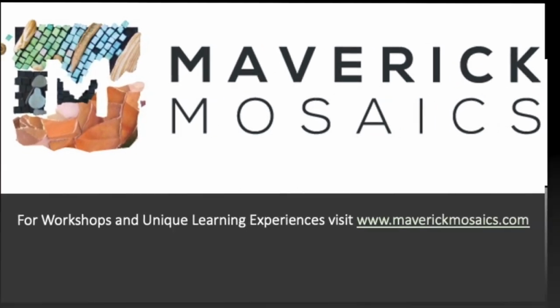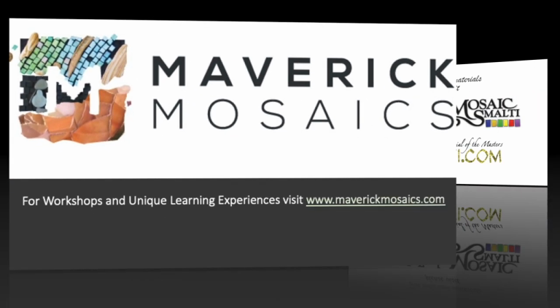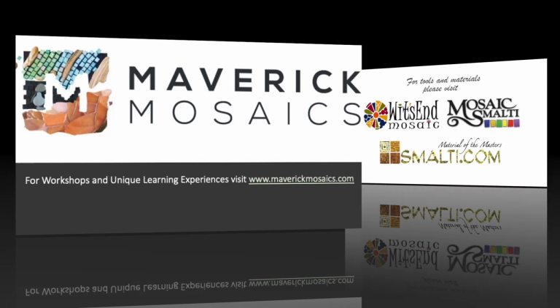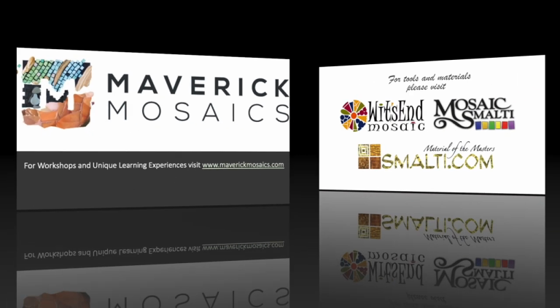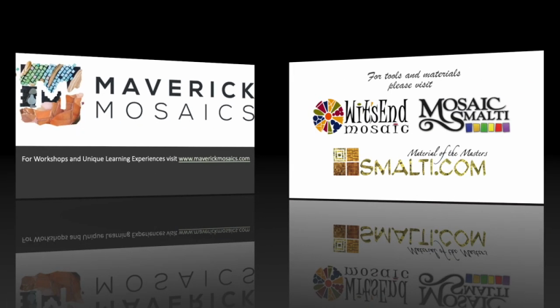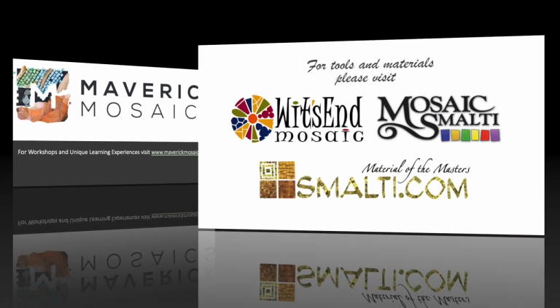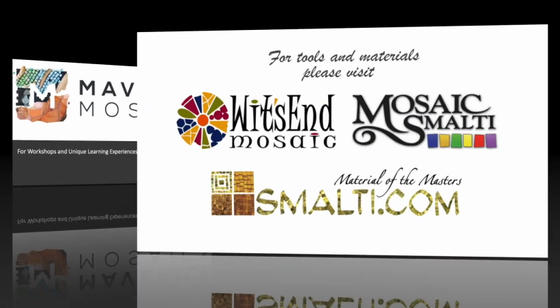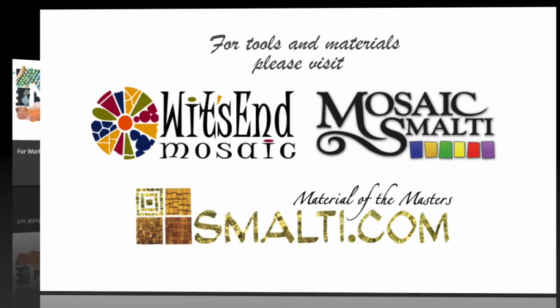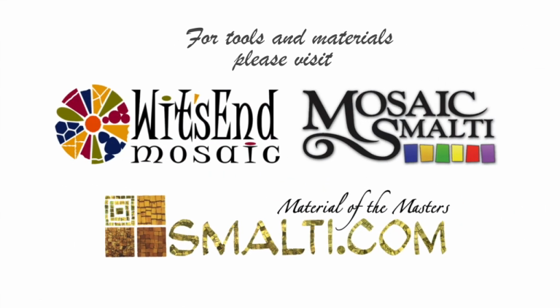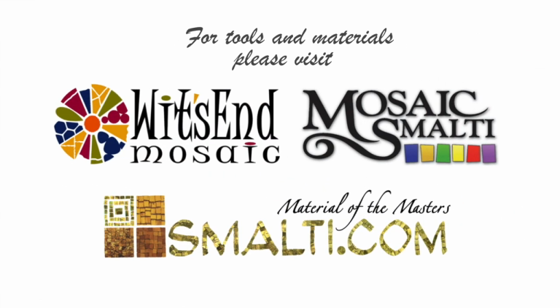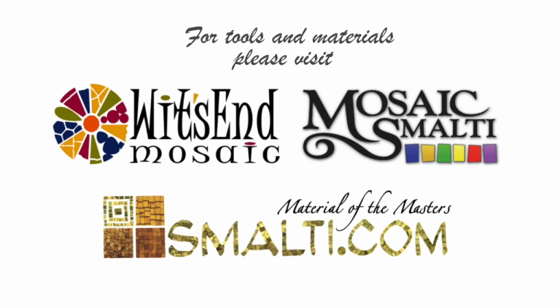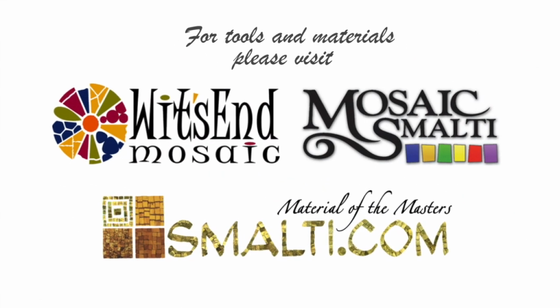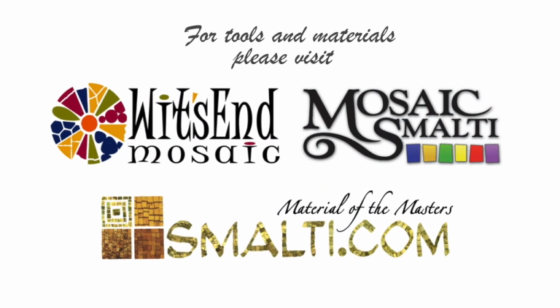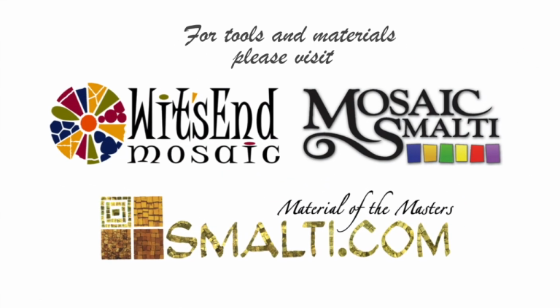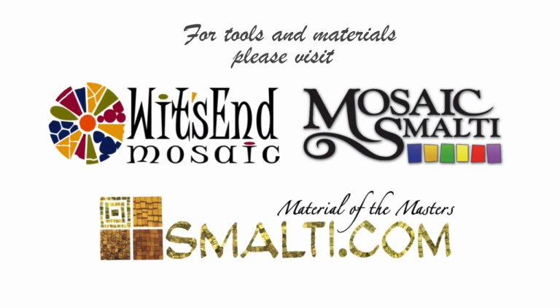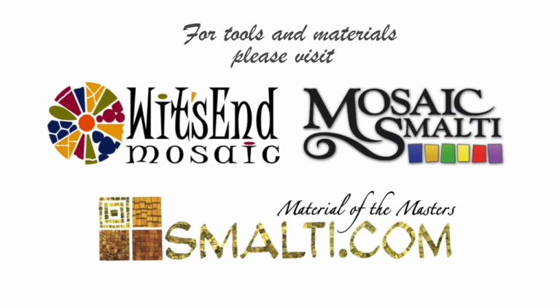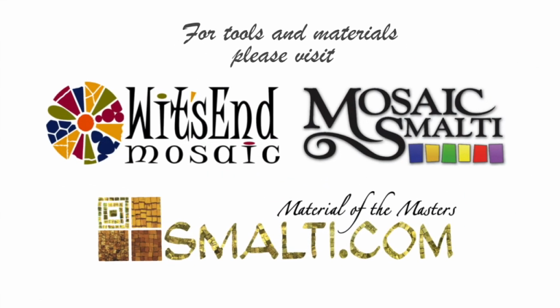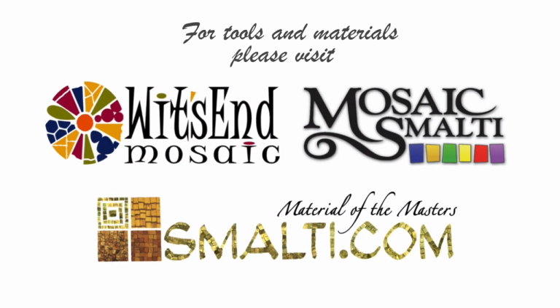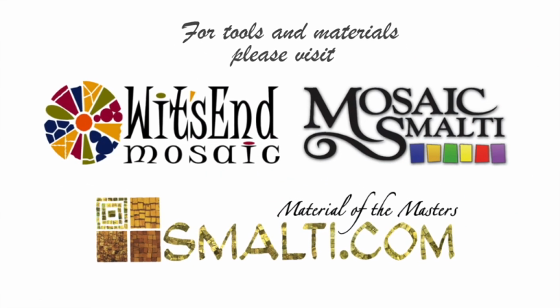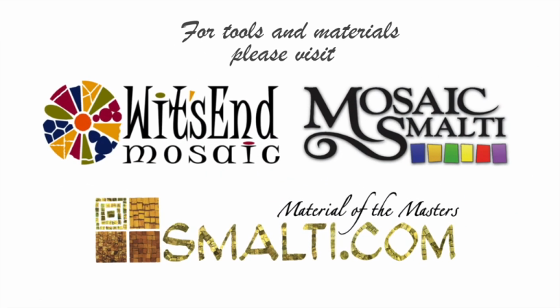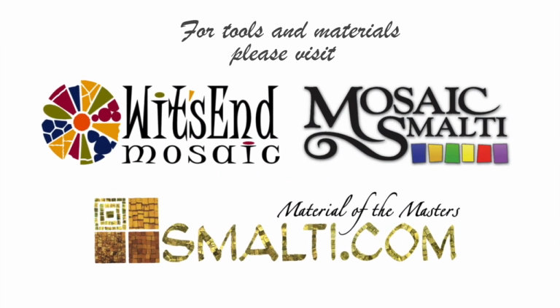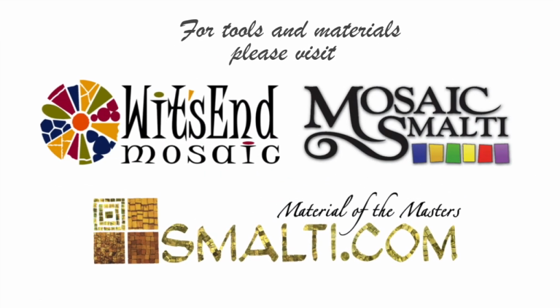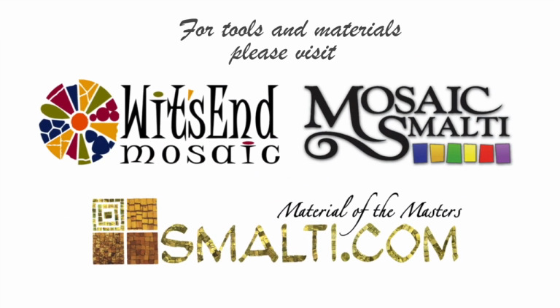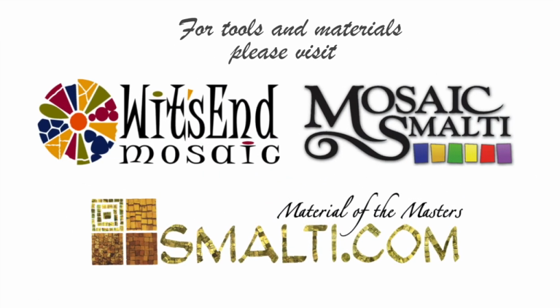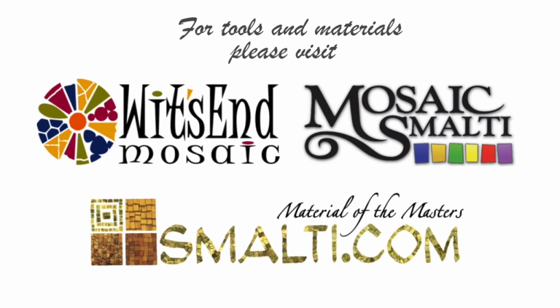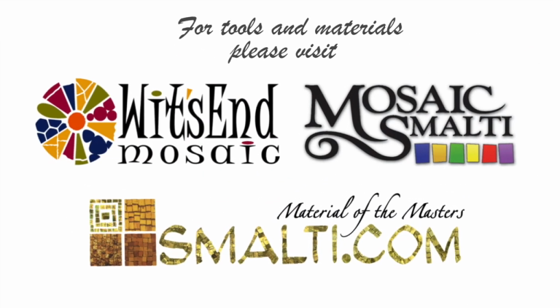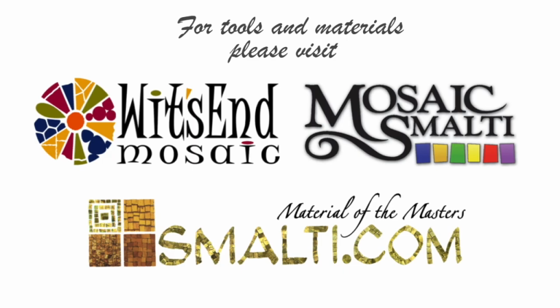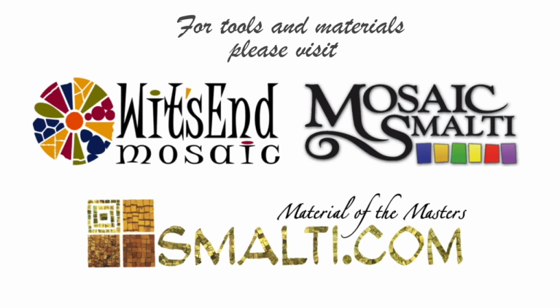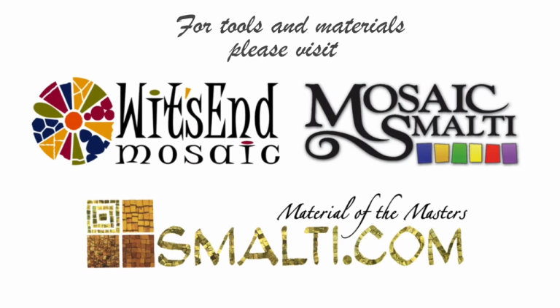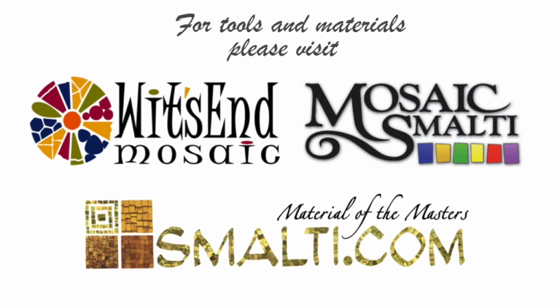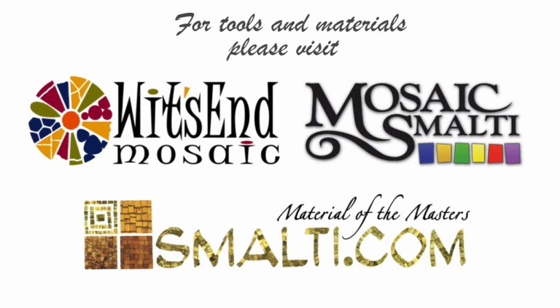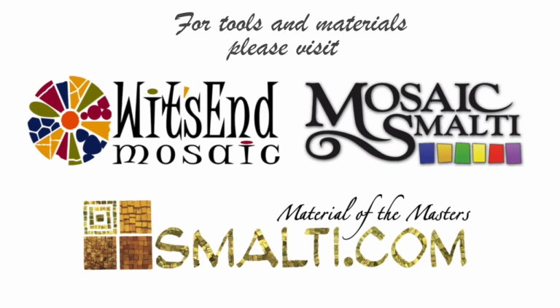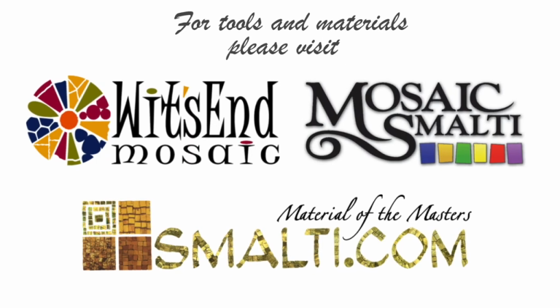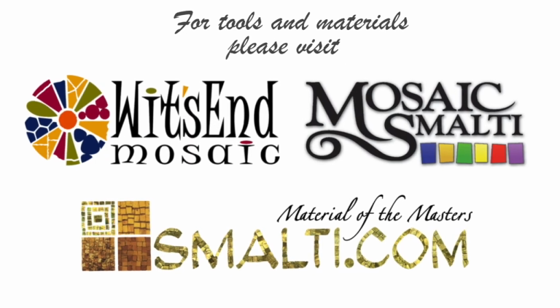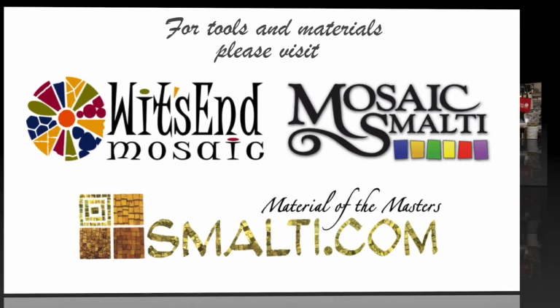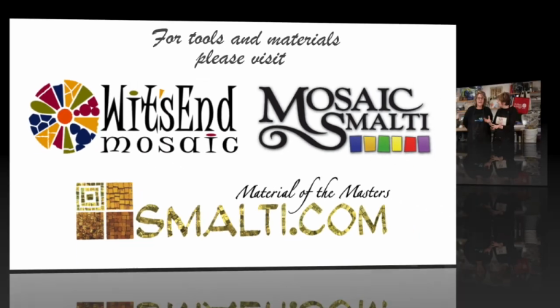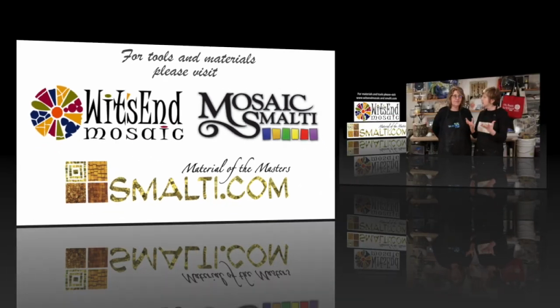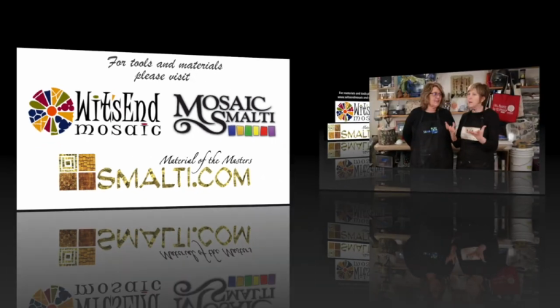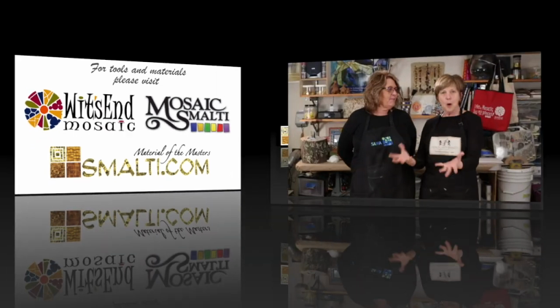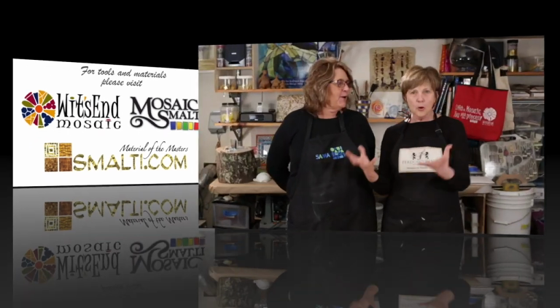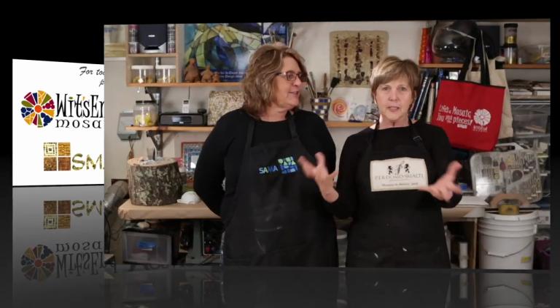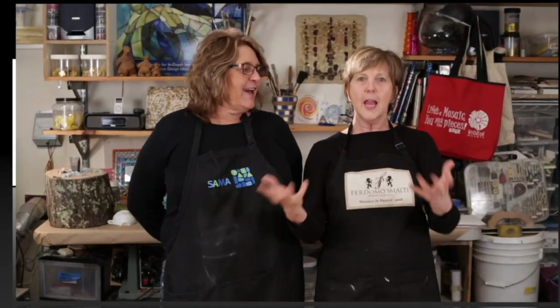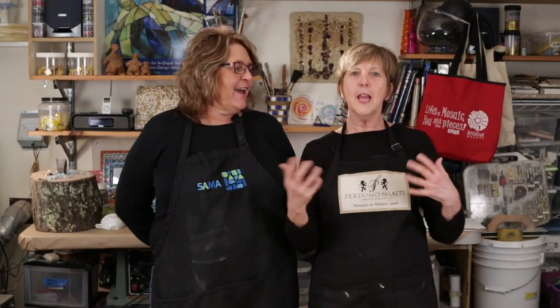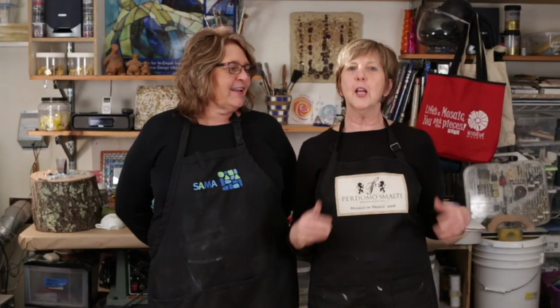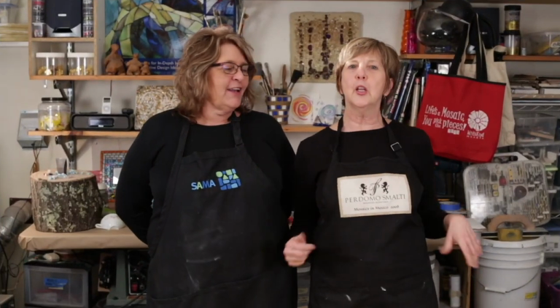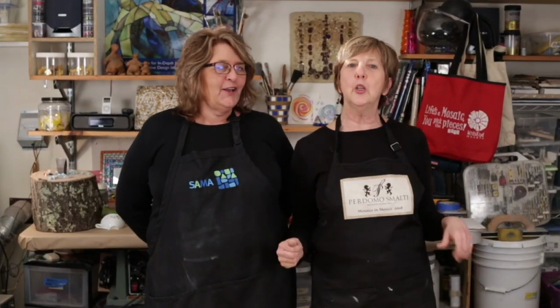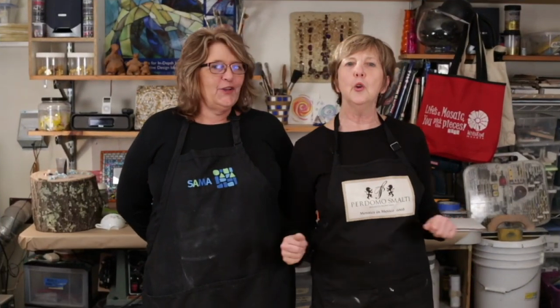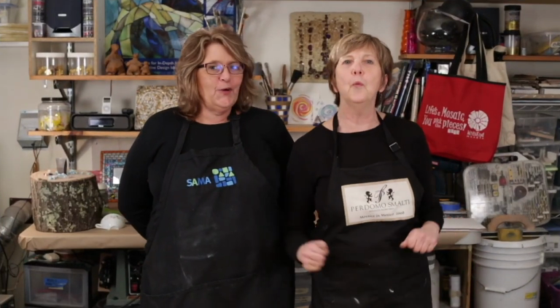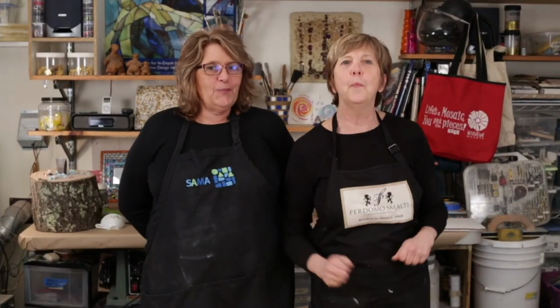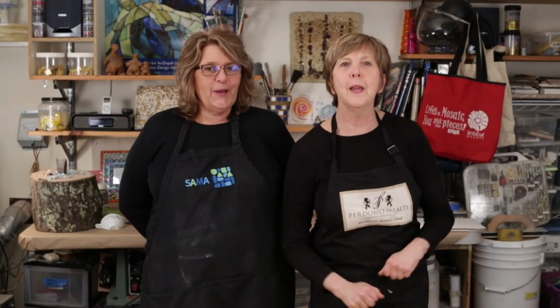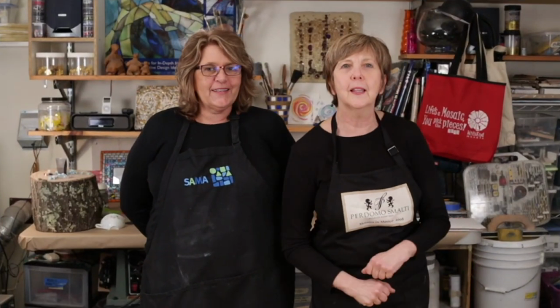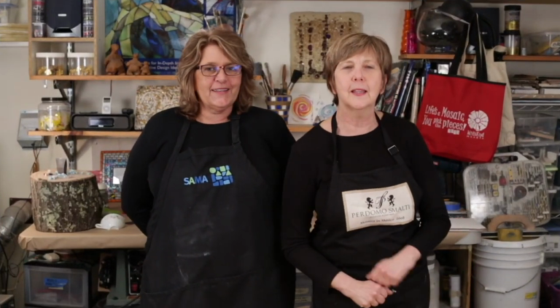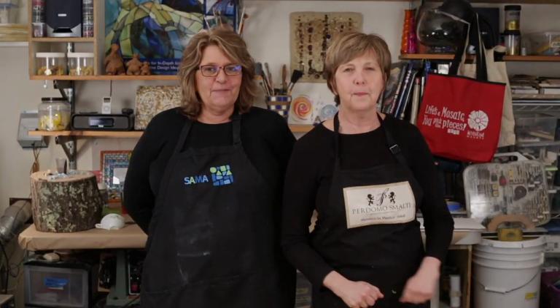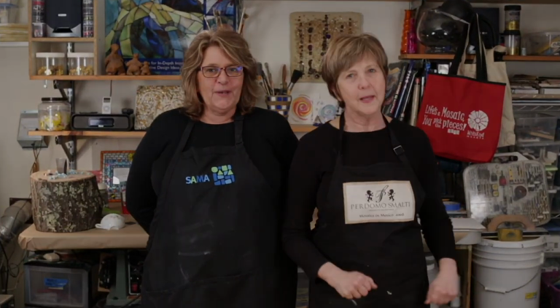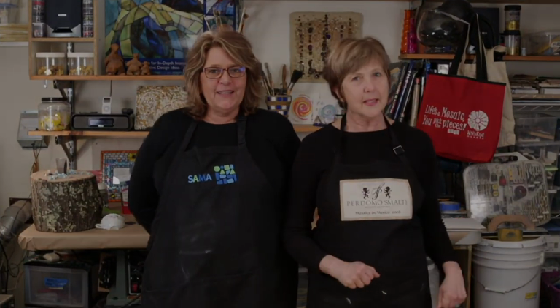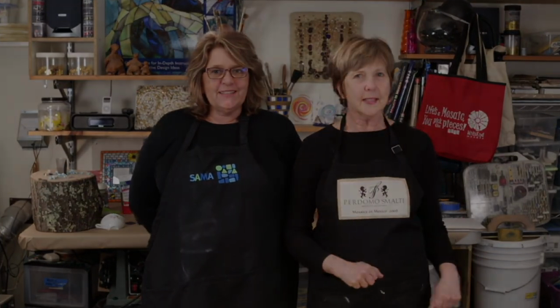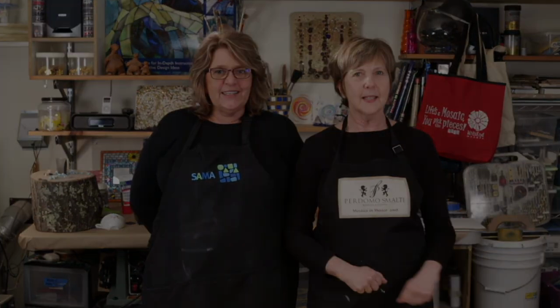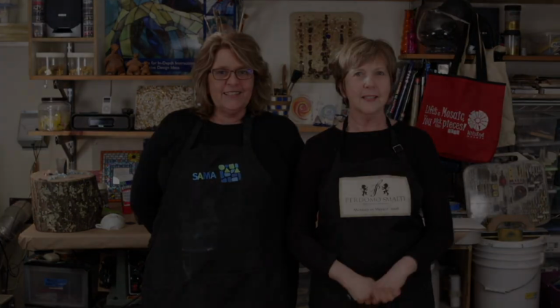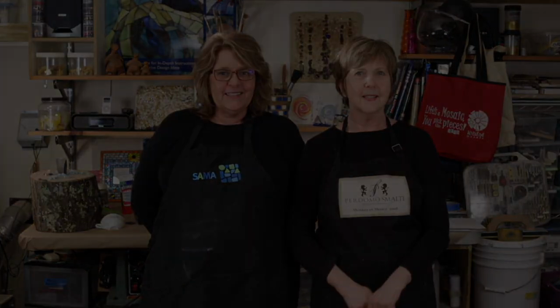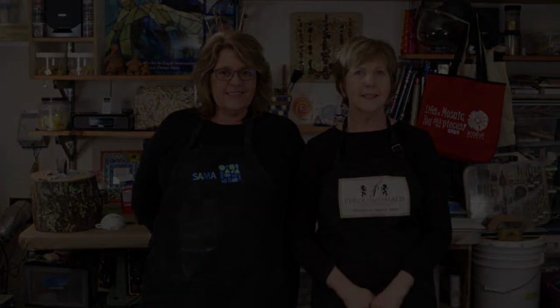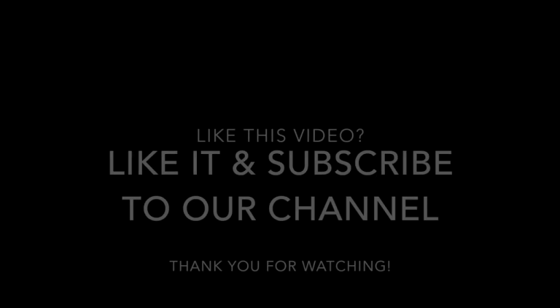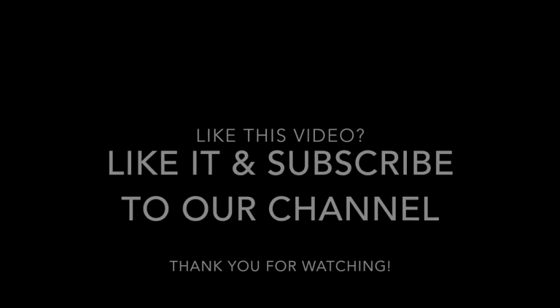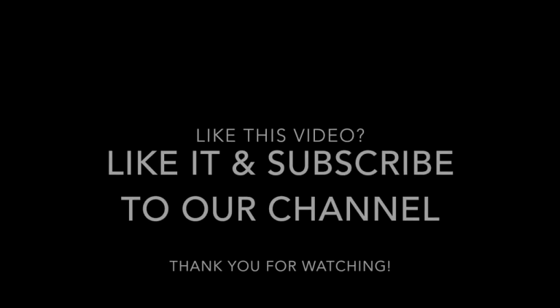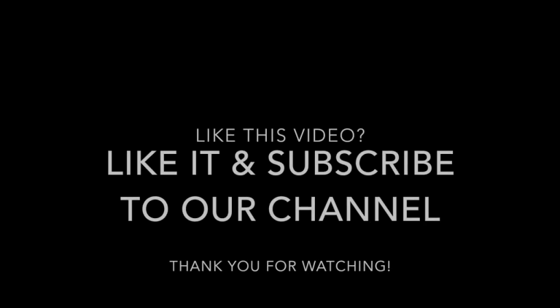Please subscribe to our YouTube channel, and remember: life's the mosaic, you pick the pieces. See you next time!